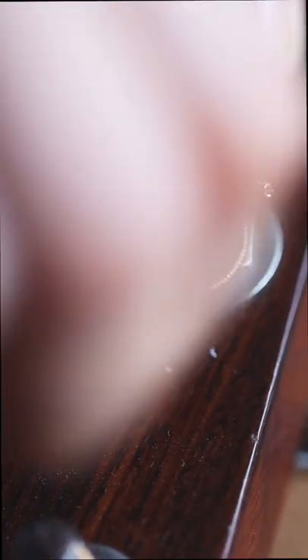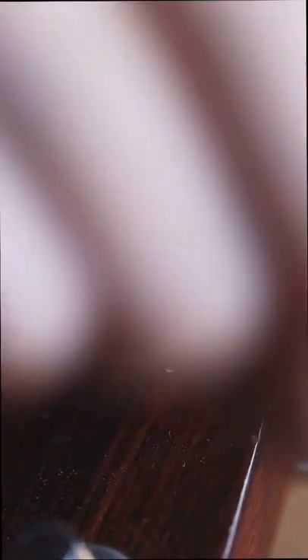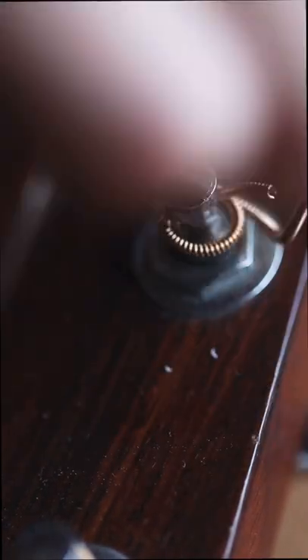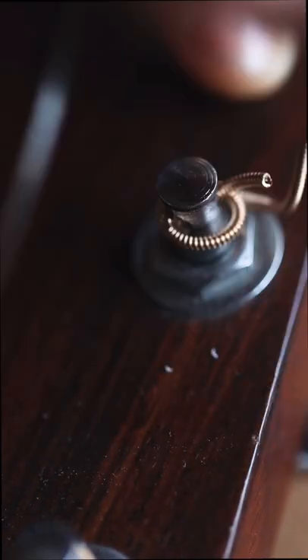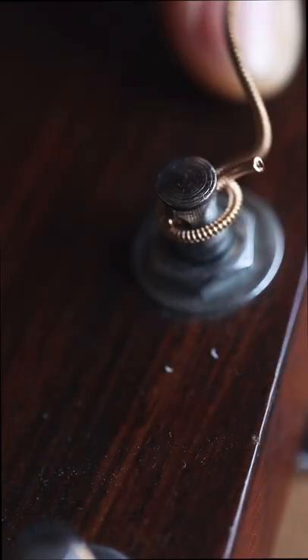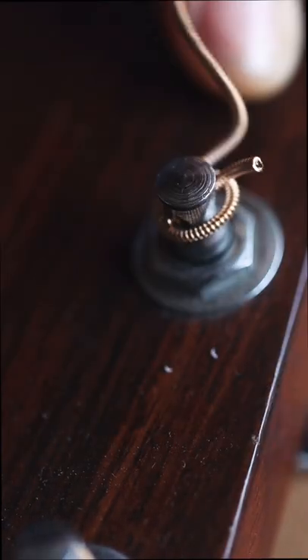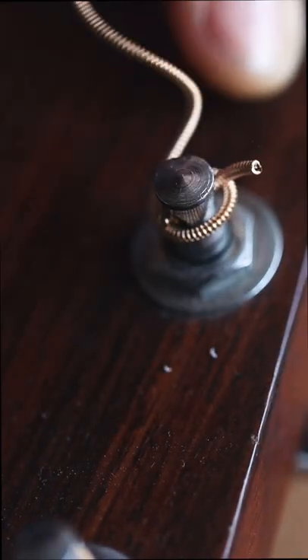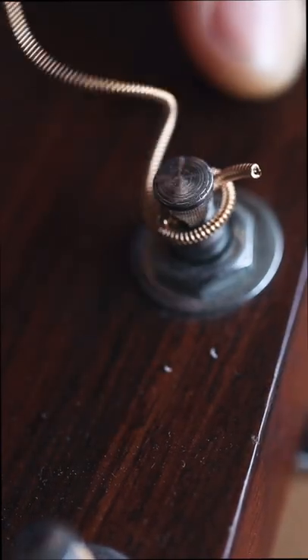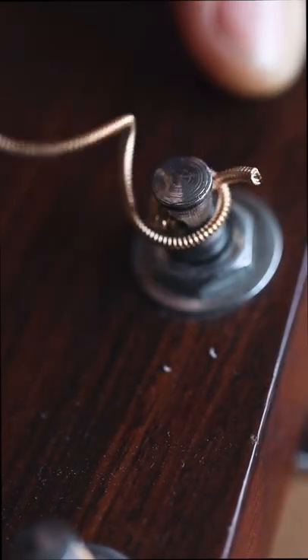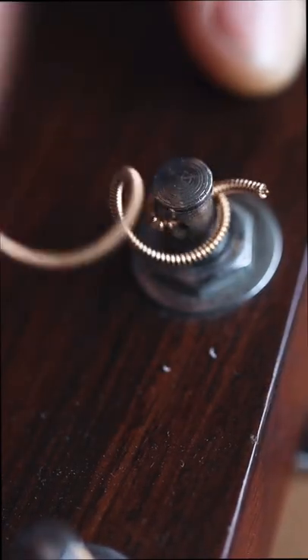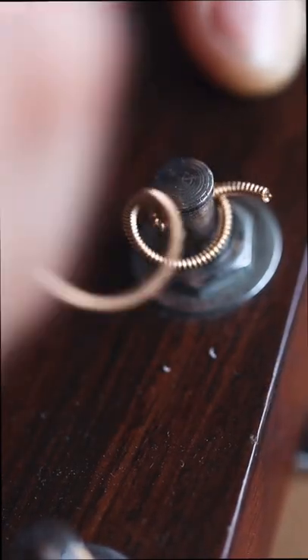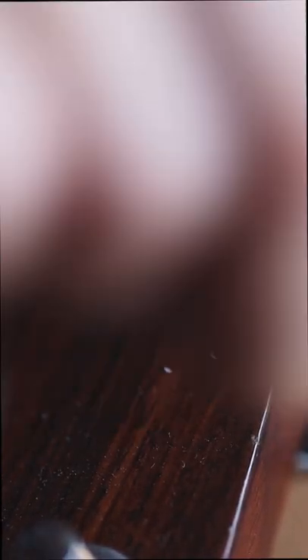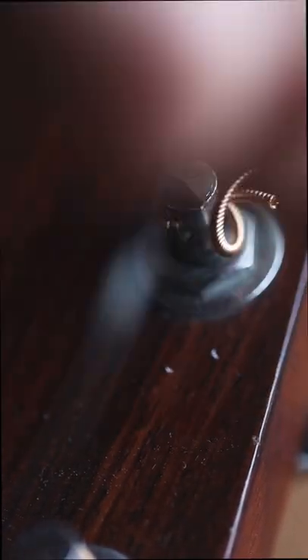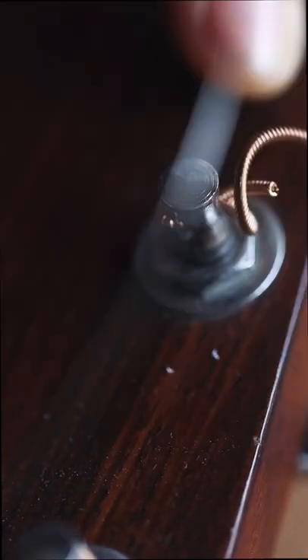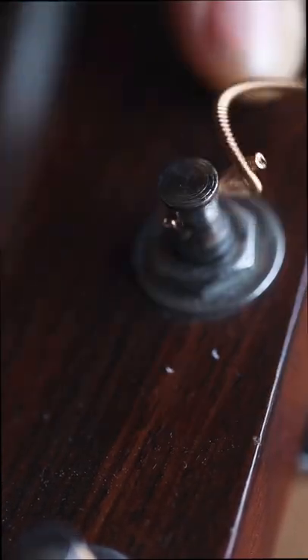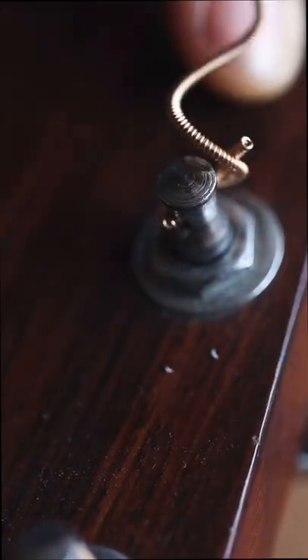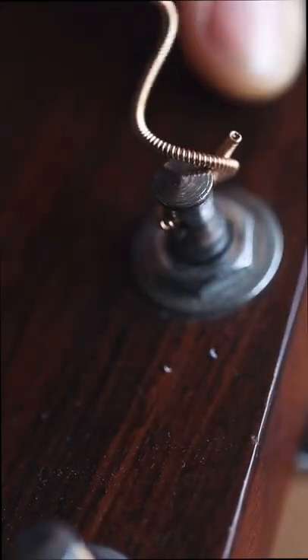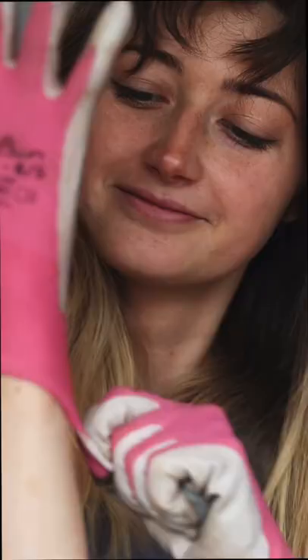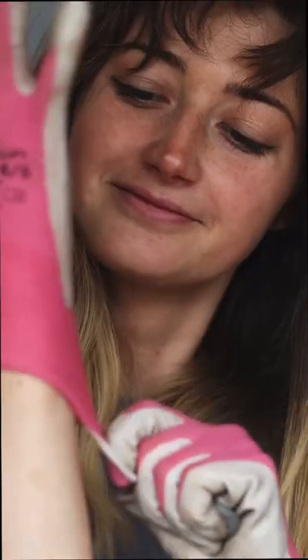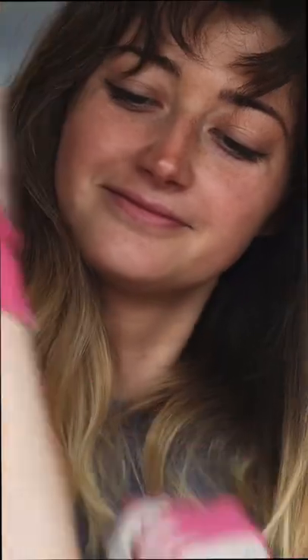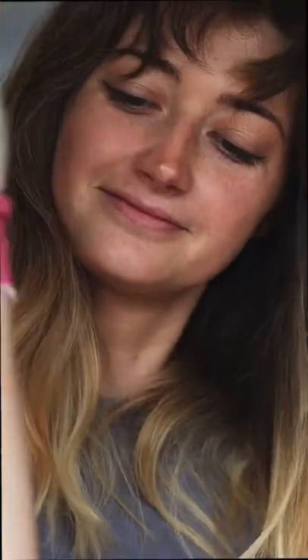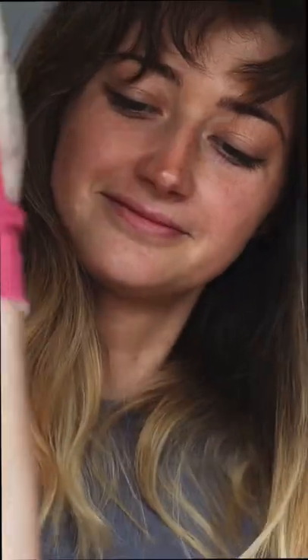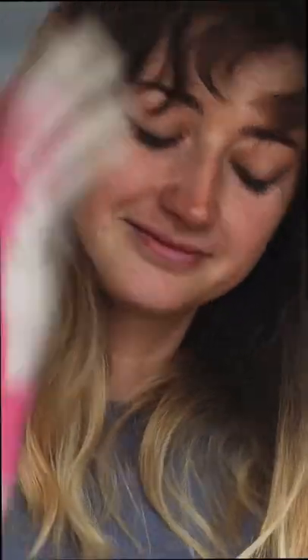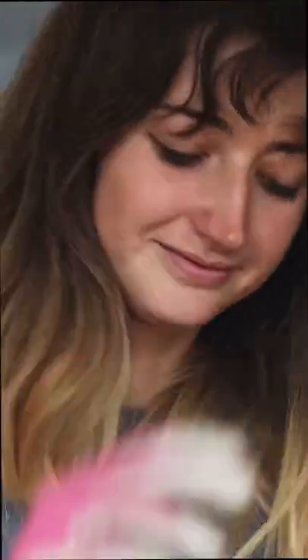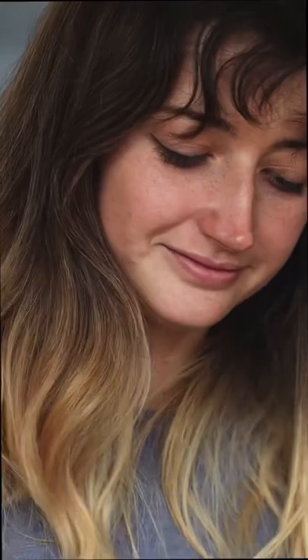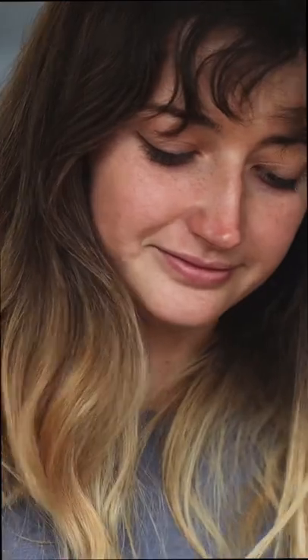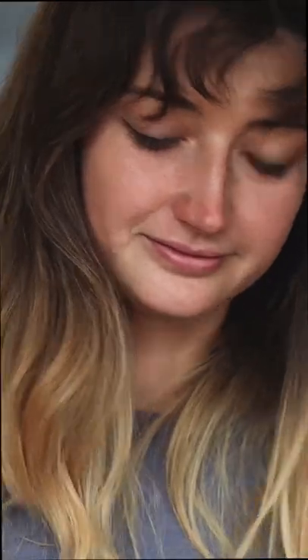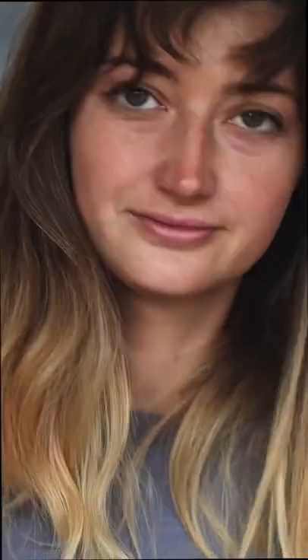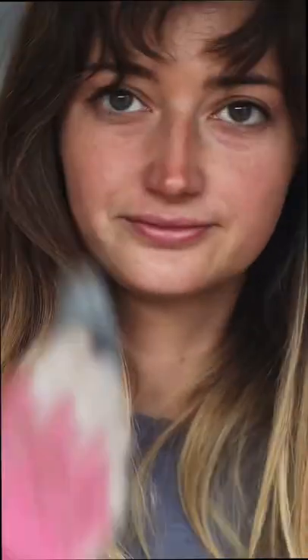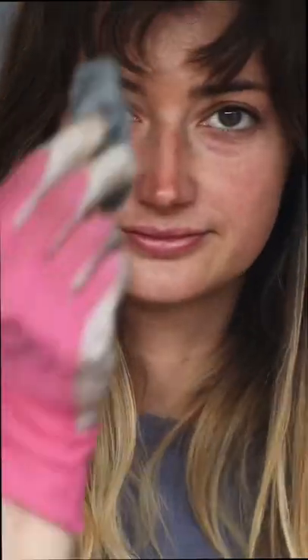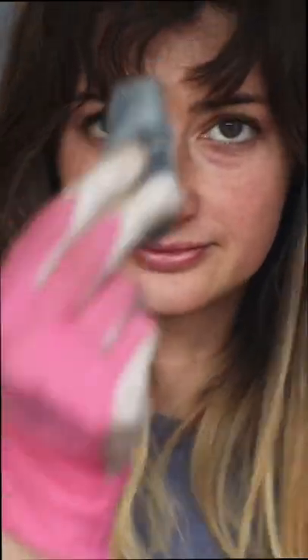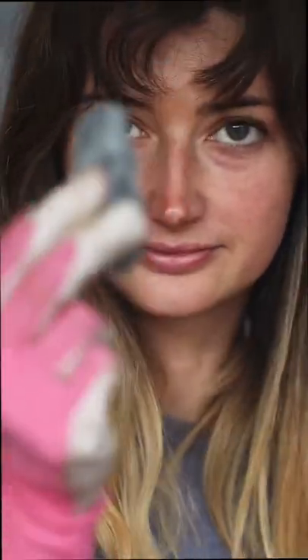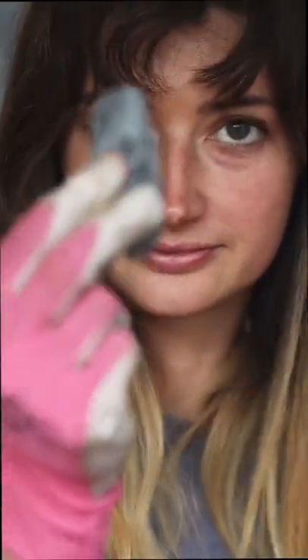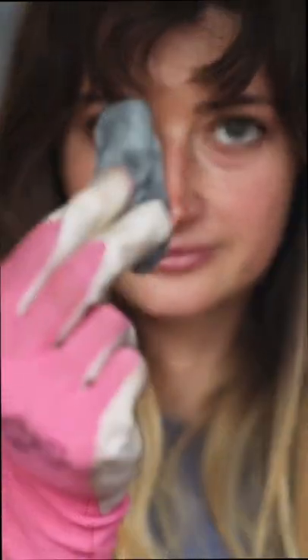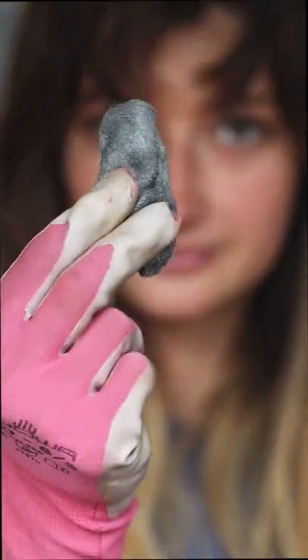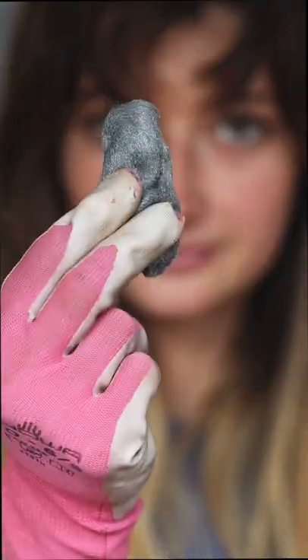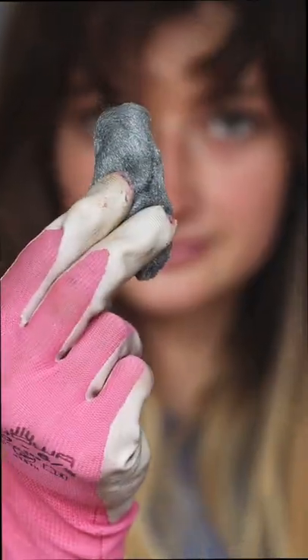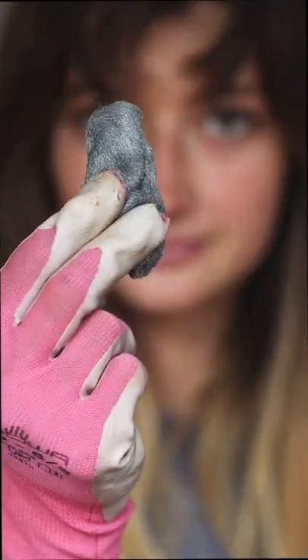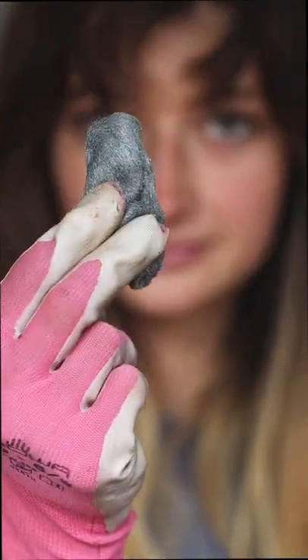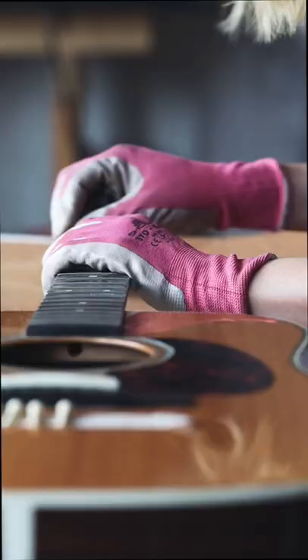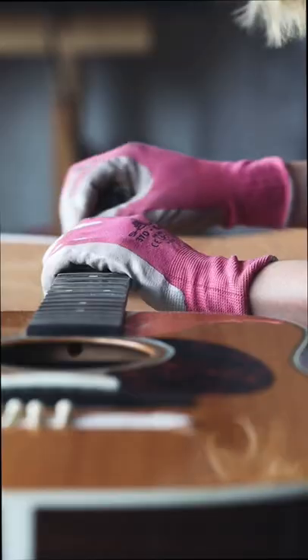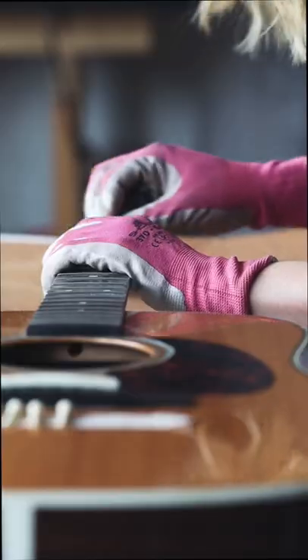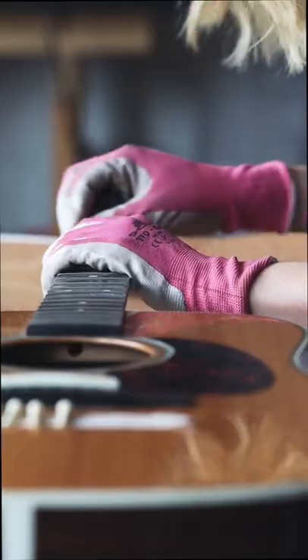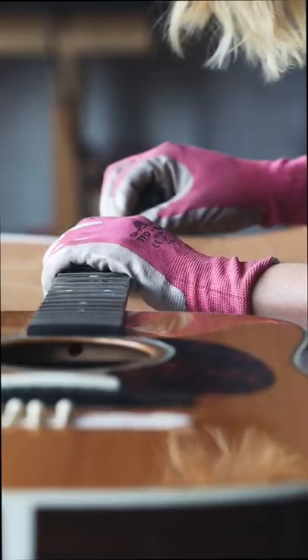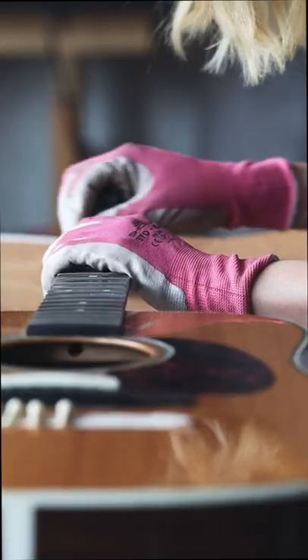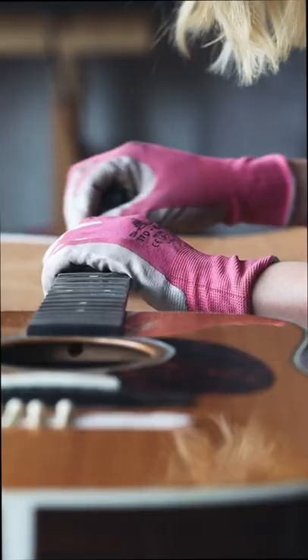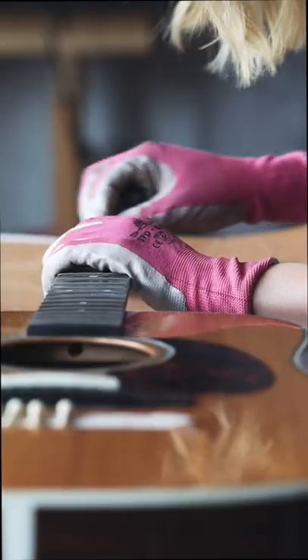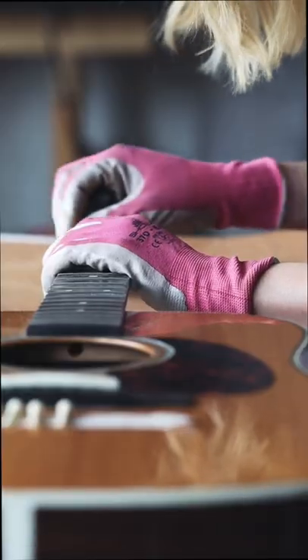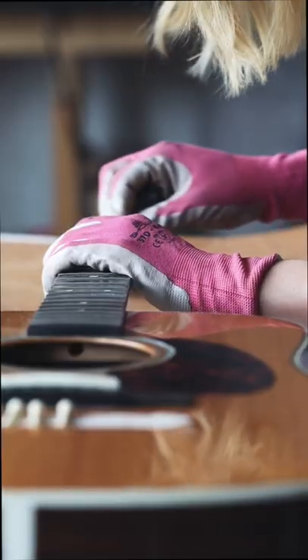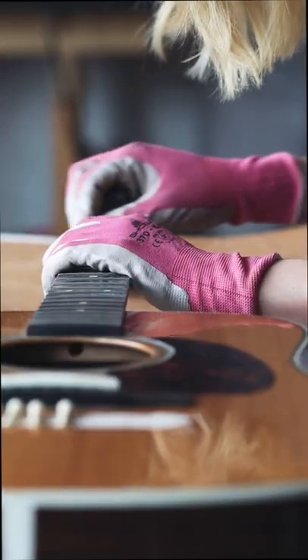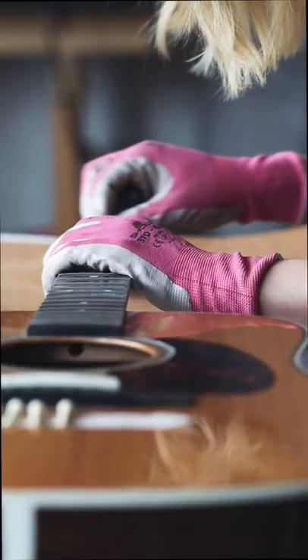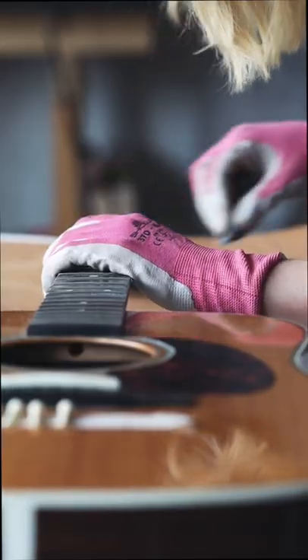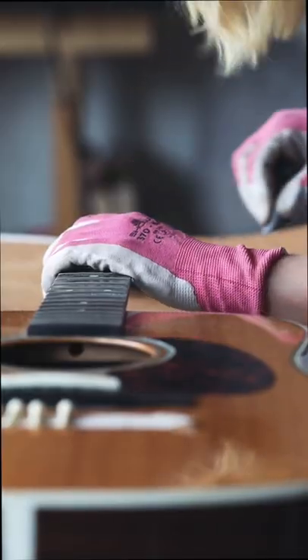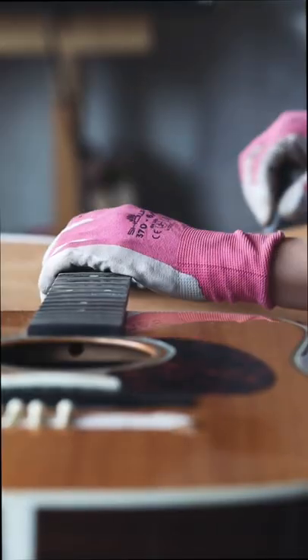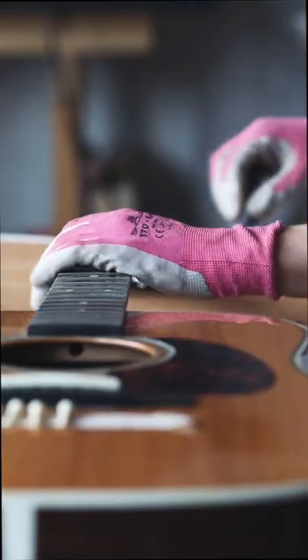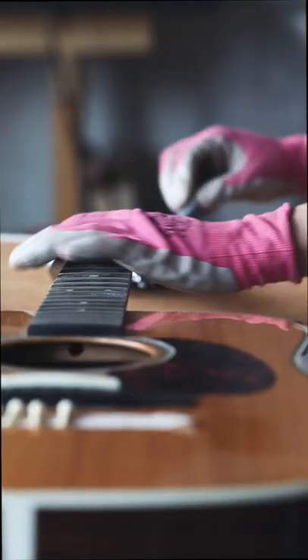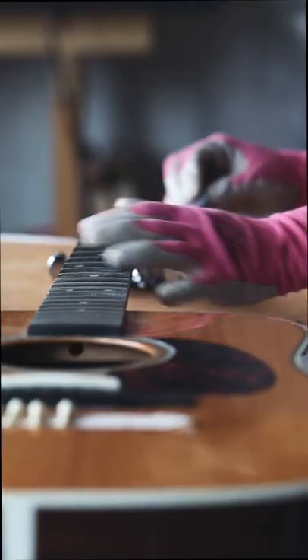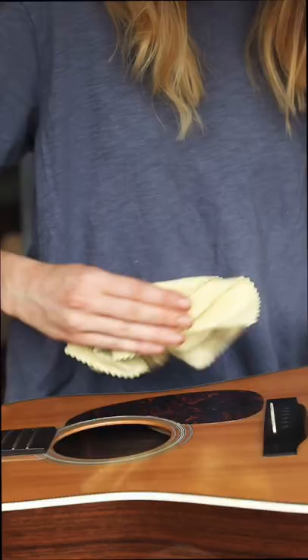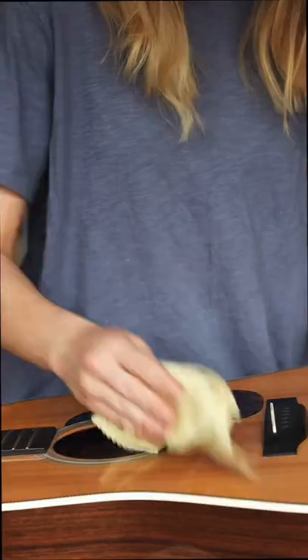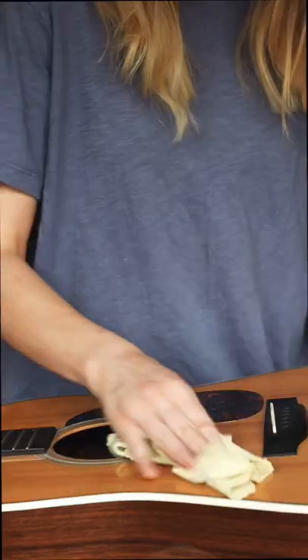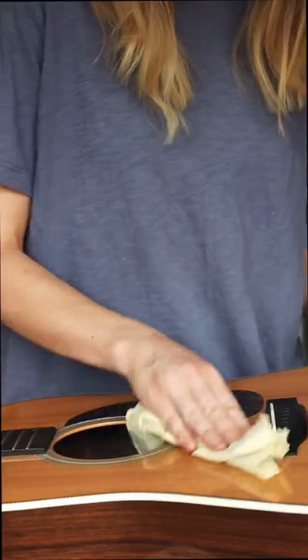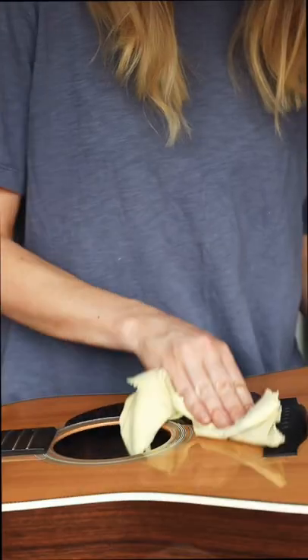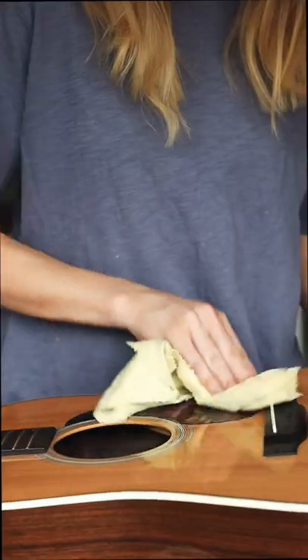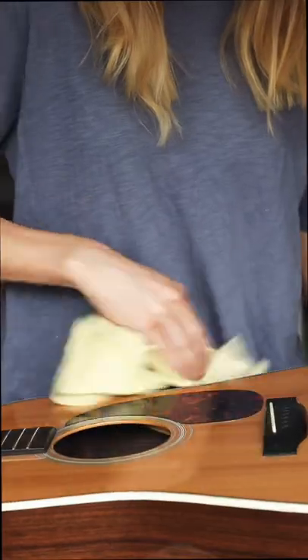Next I'll unwind the old strings, get myself some gloves and some steel wool, and just give that fretboard a nice clean up. It's also a good time to polish the body if it needs it.